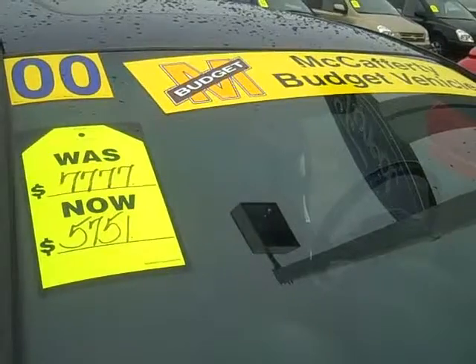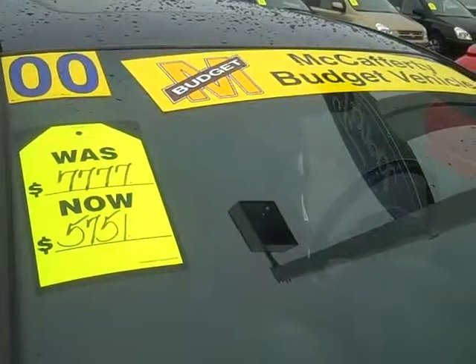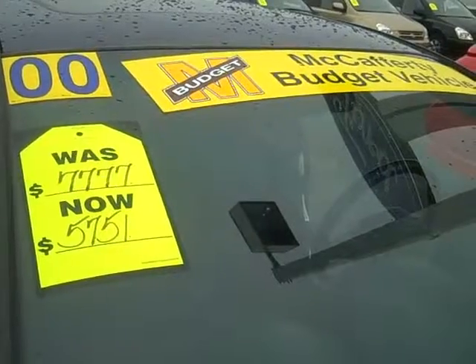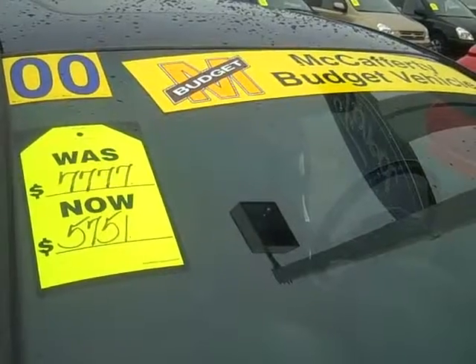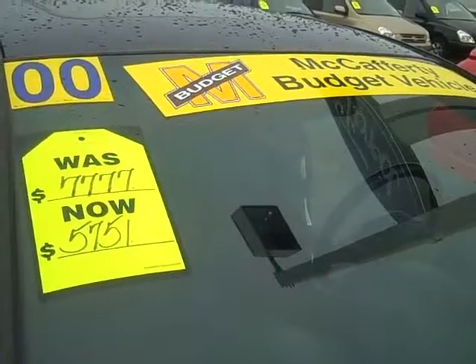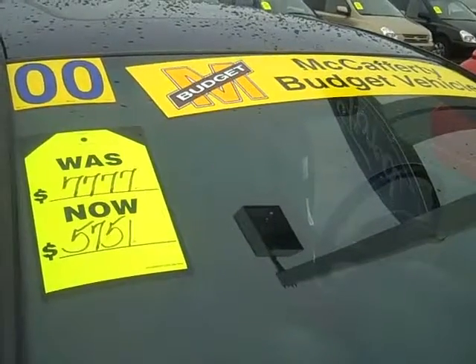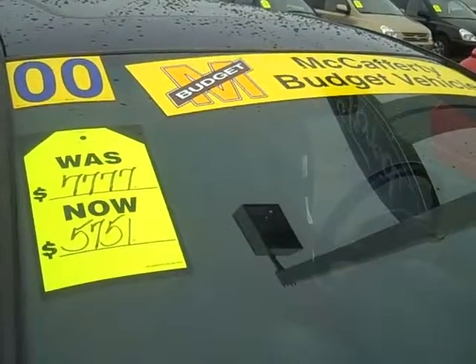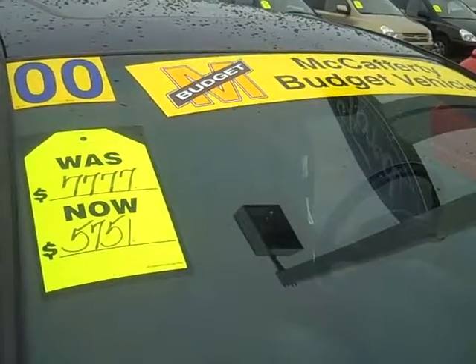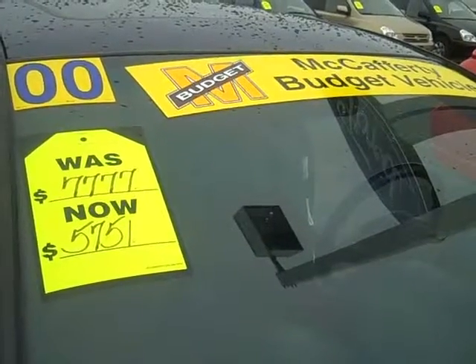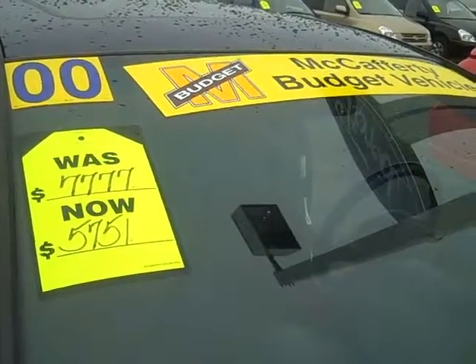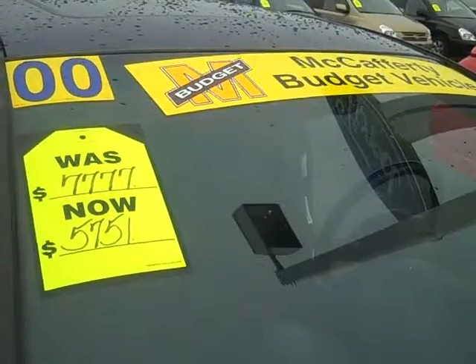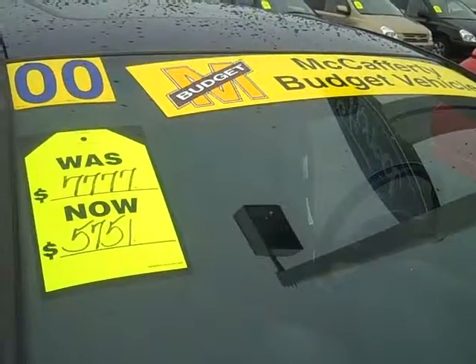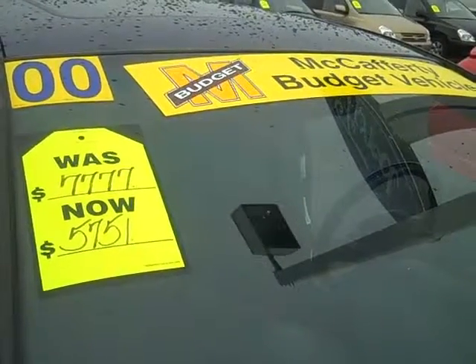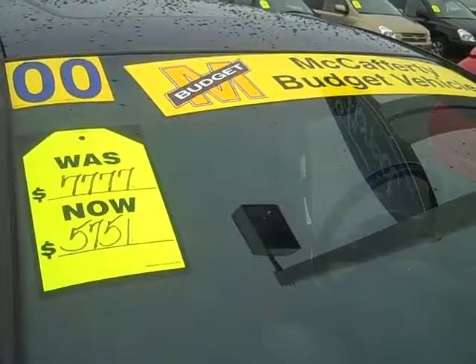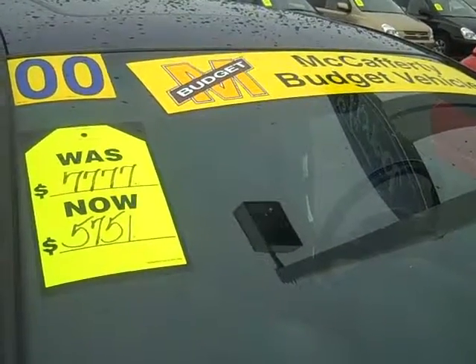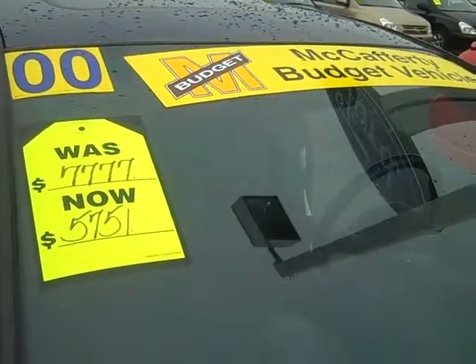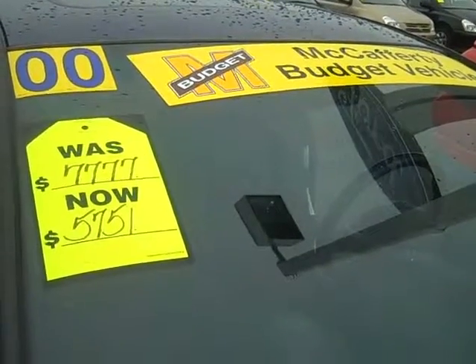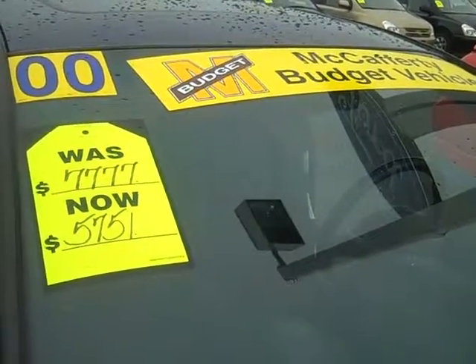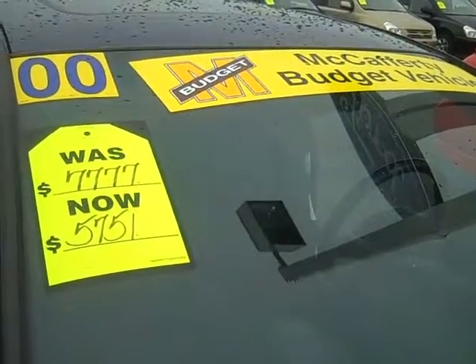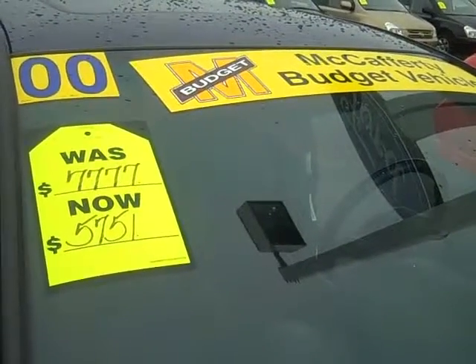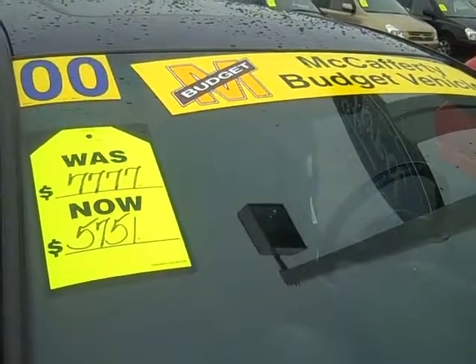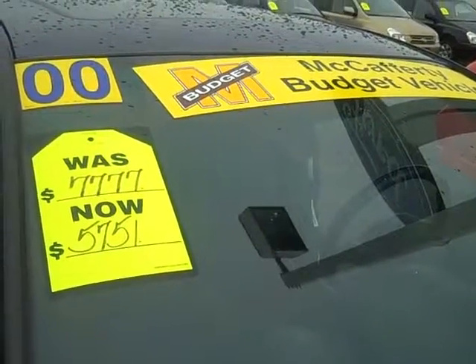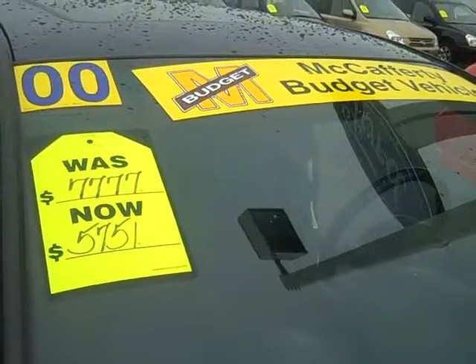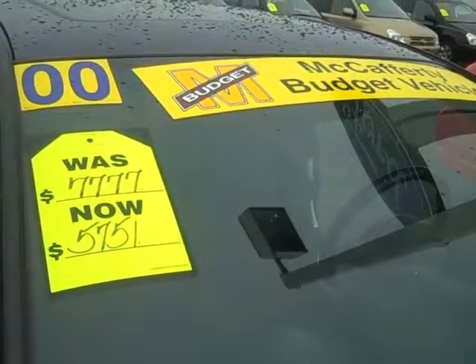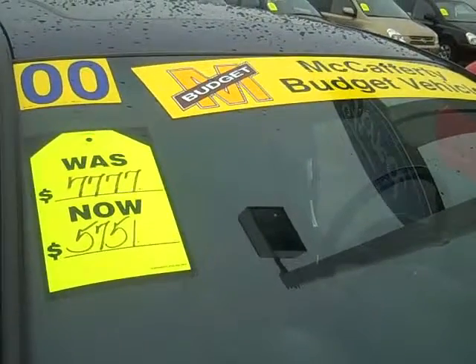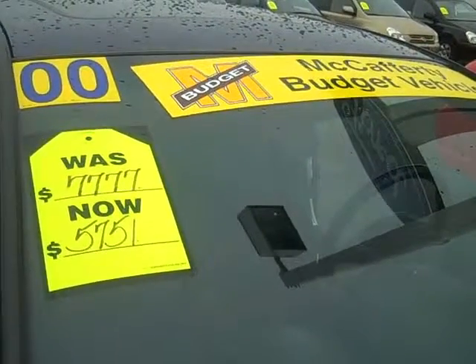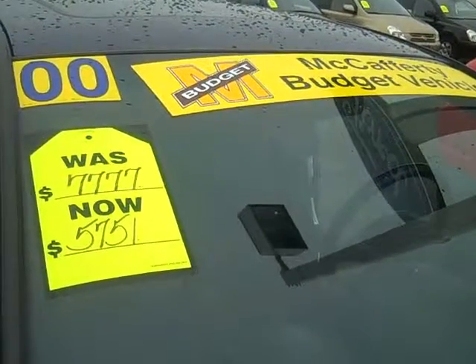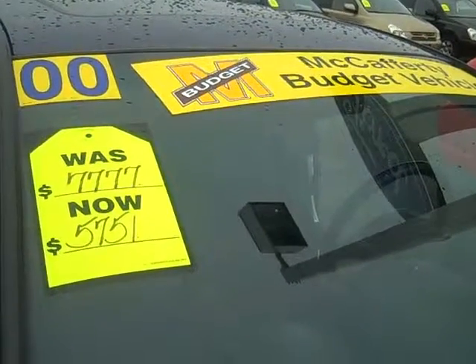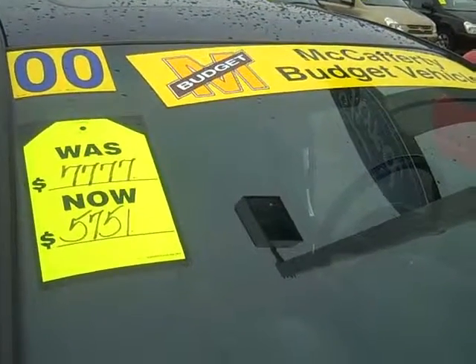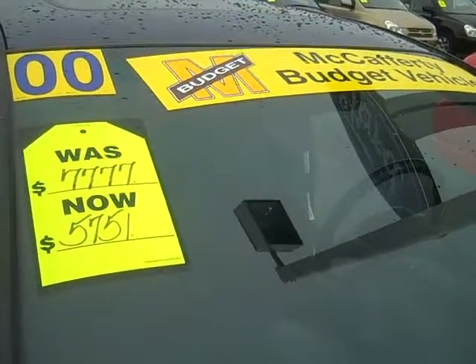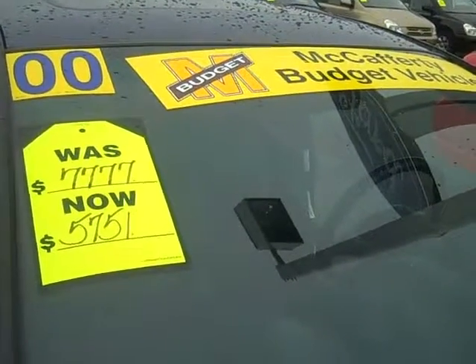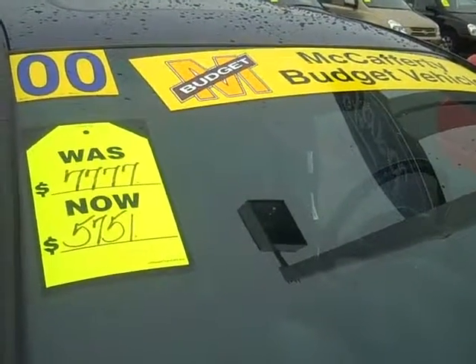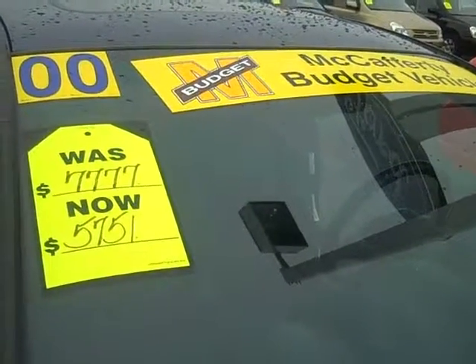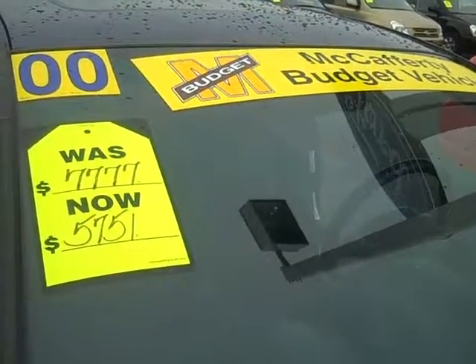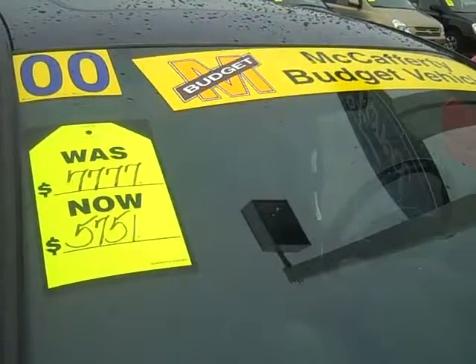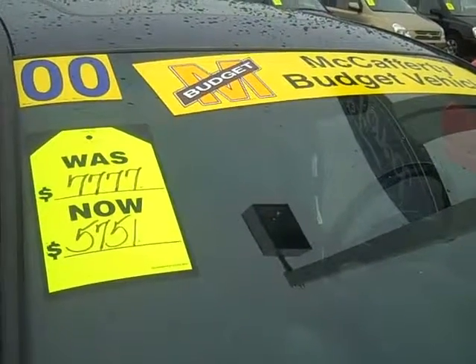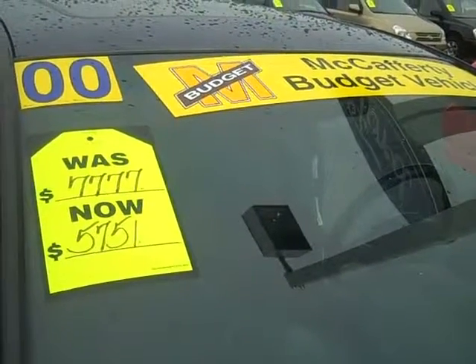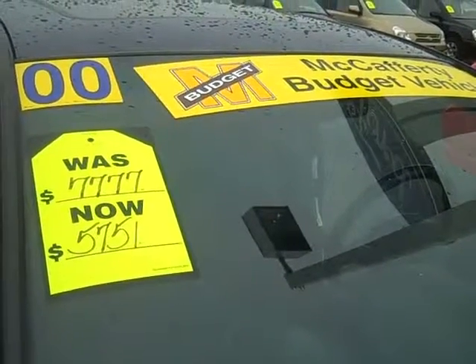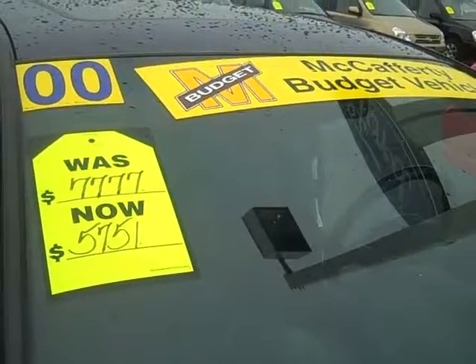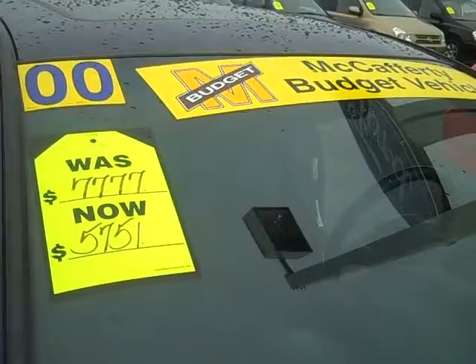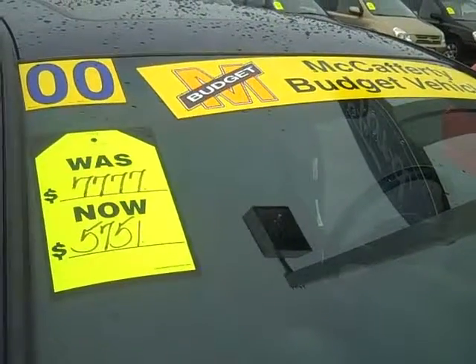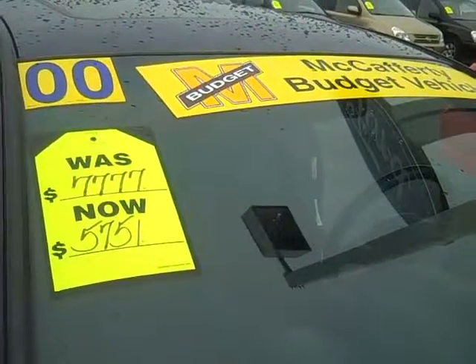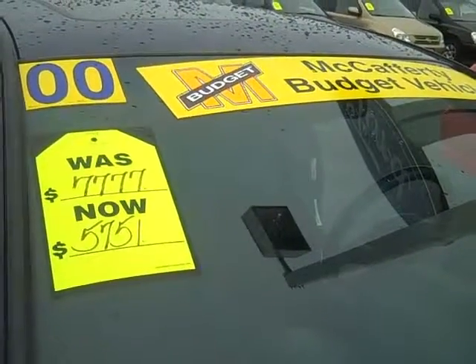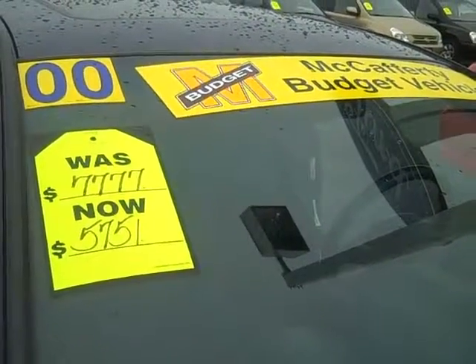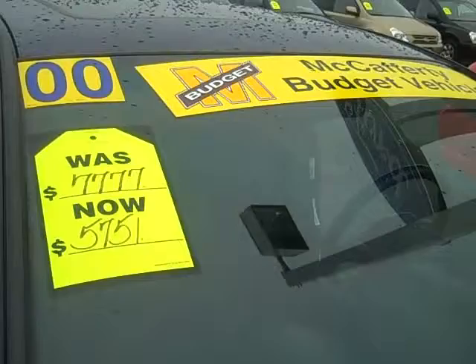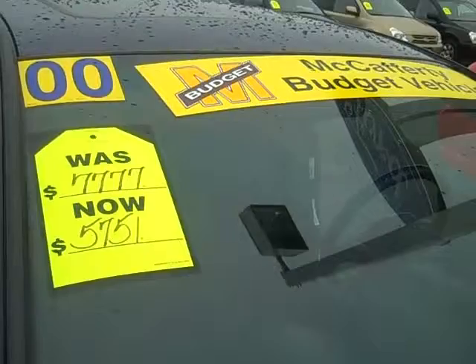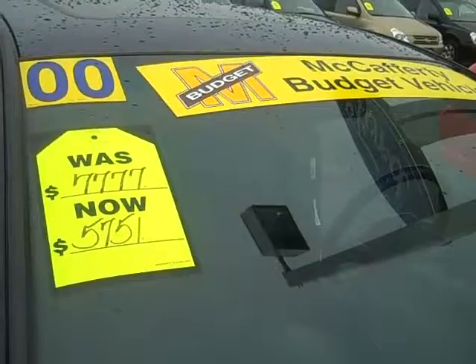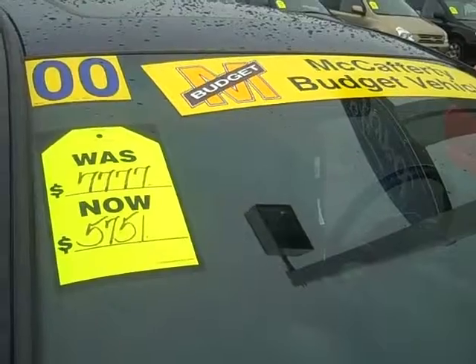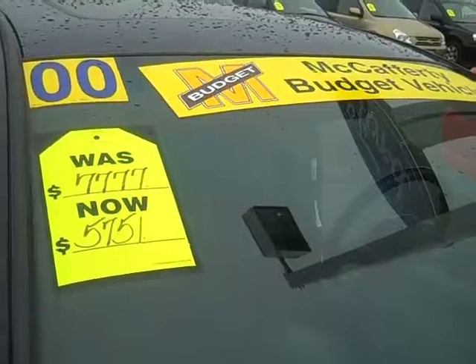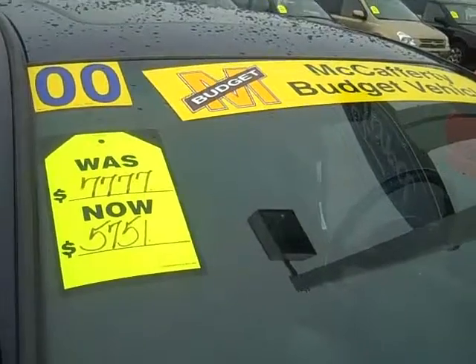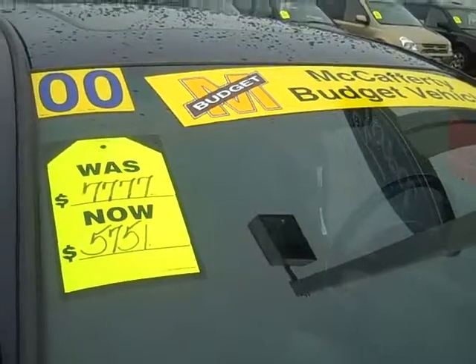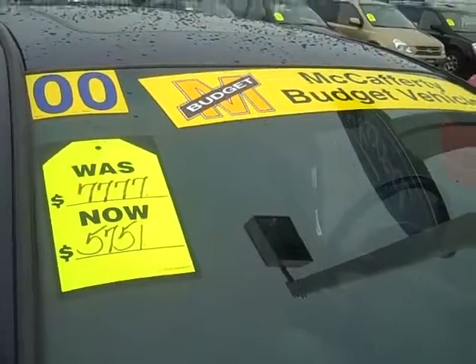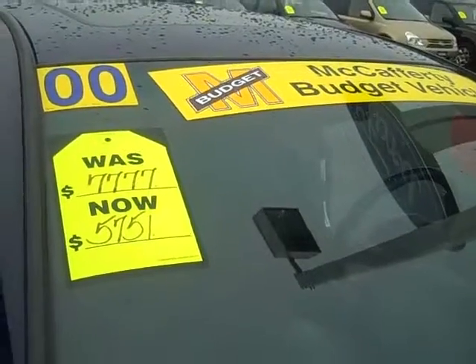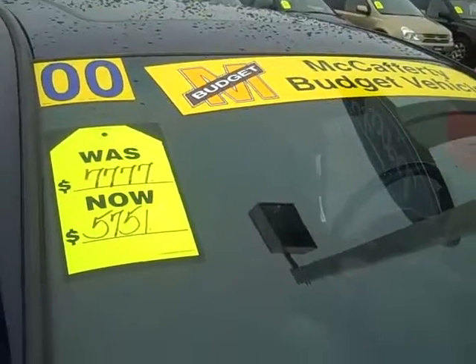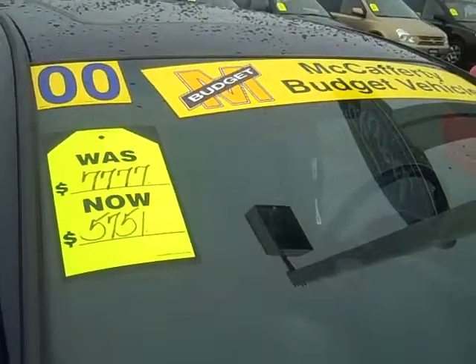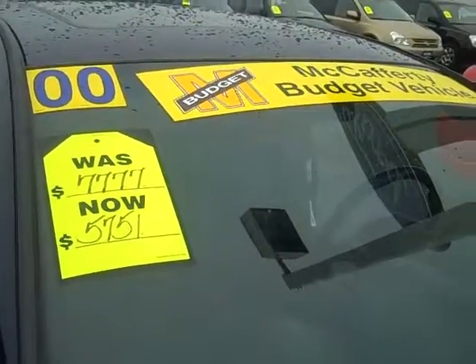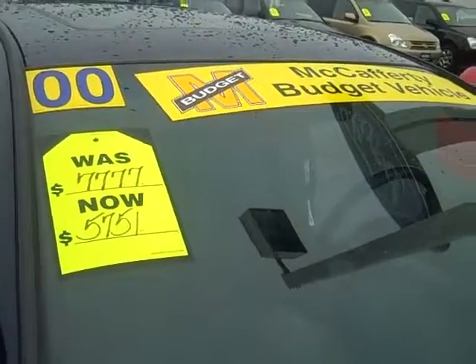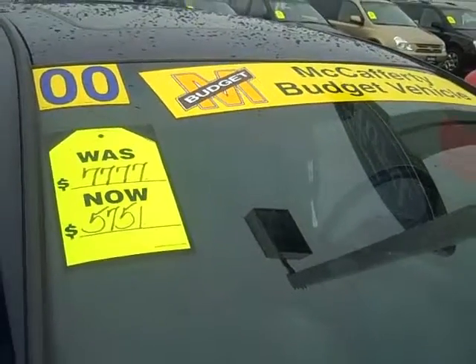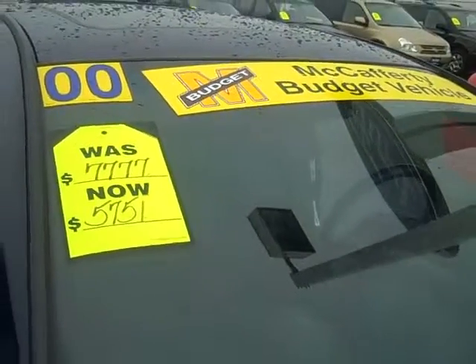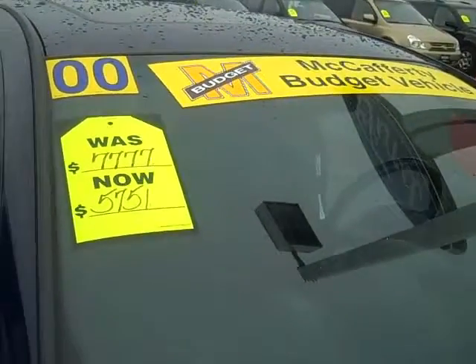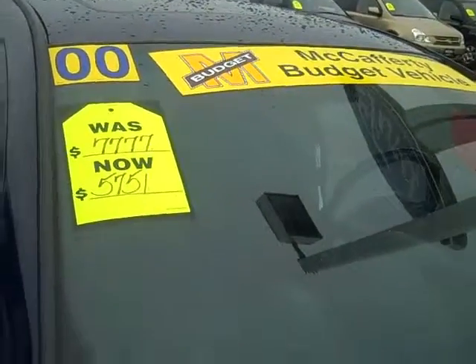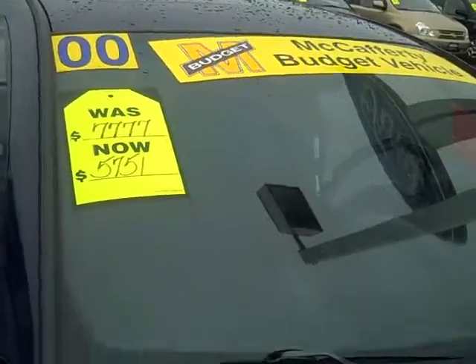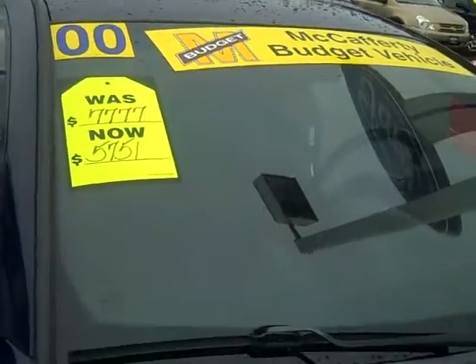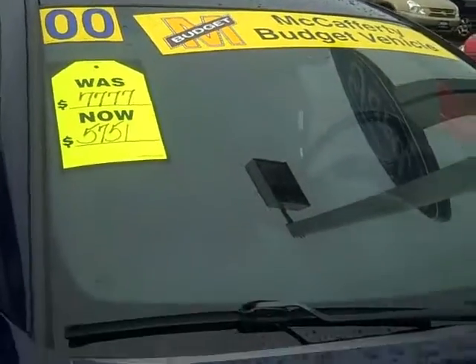Hi Kelly, Sharon from McCafferty. We just had a brief chat online about this beautiful 2000 Mitsubishi Eclipse.